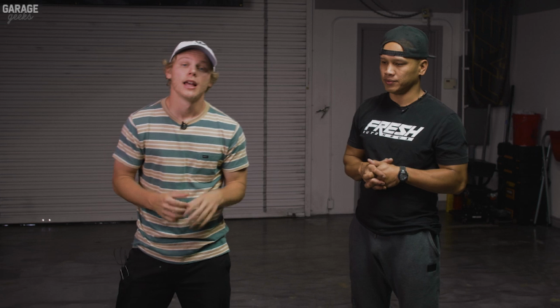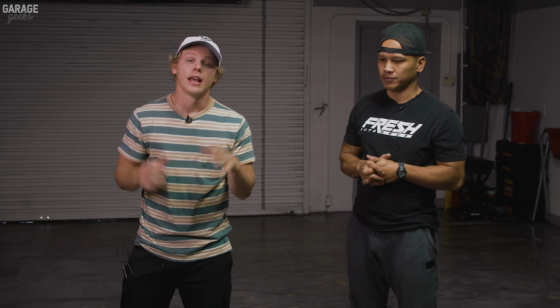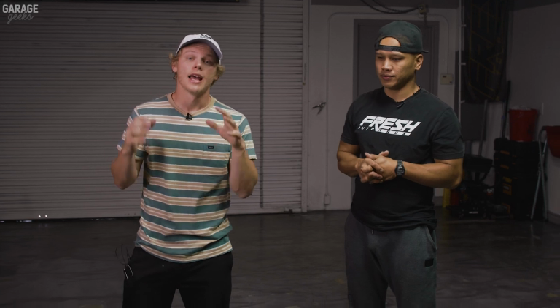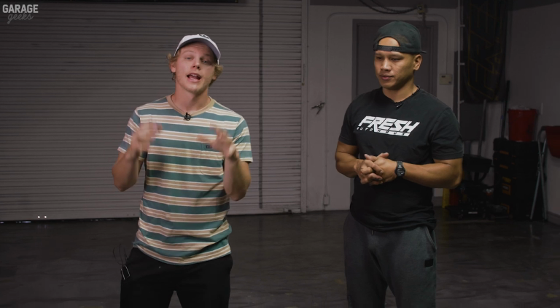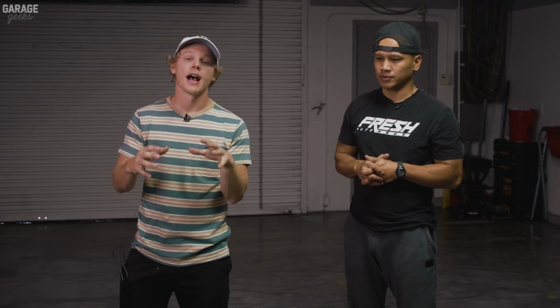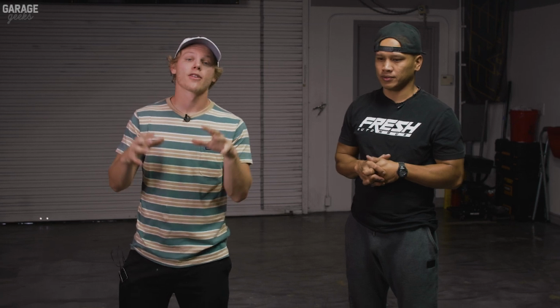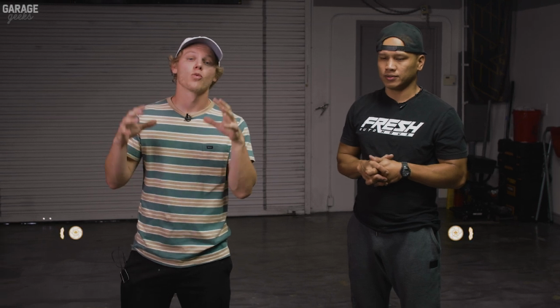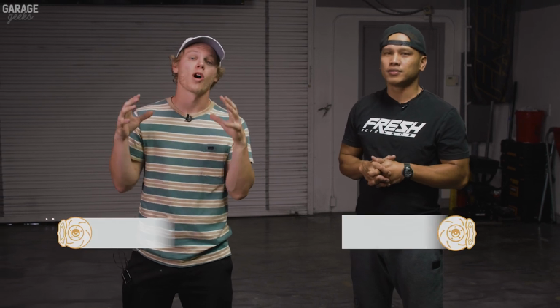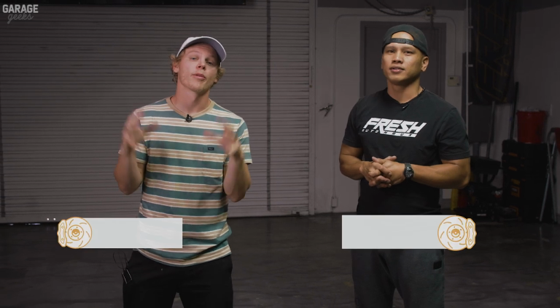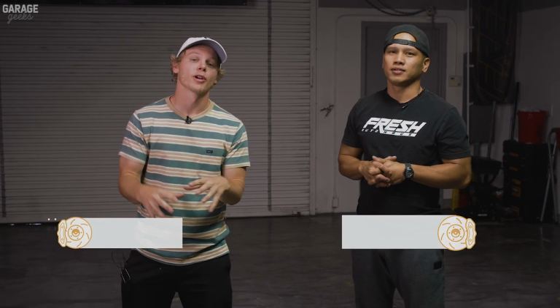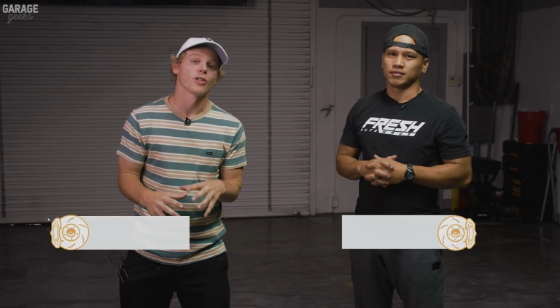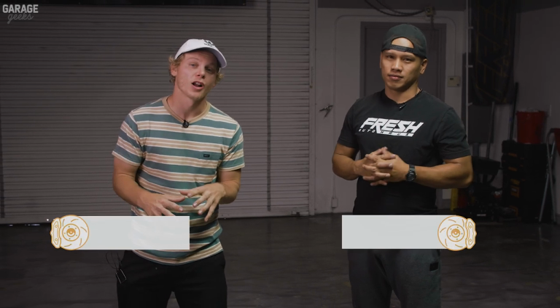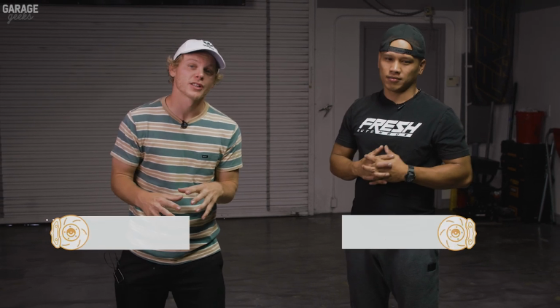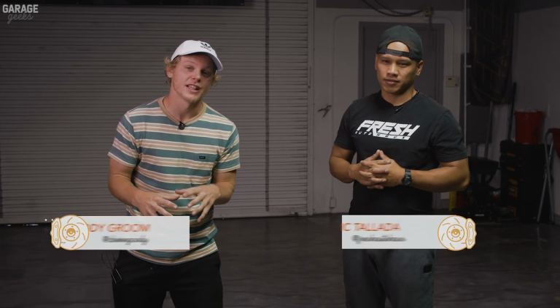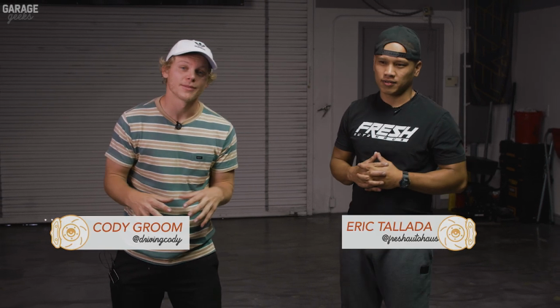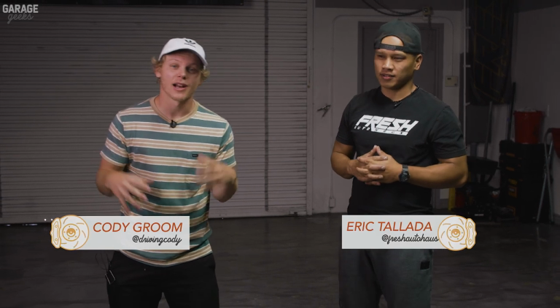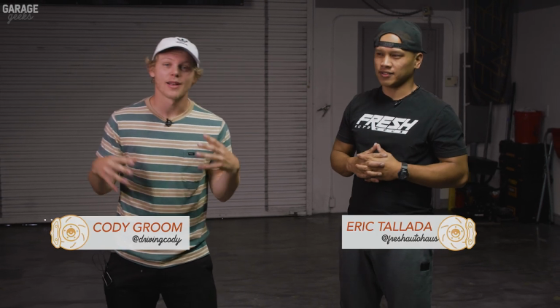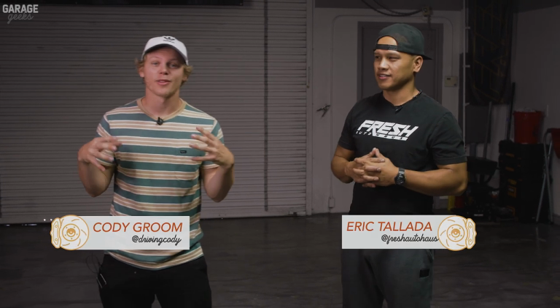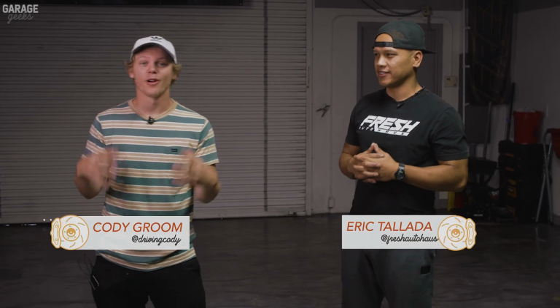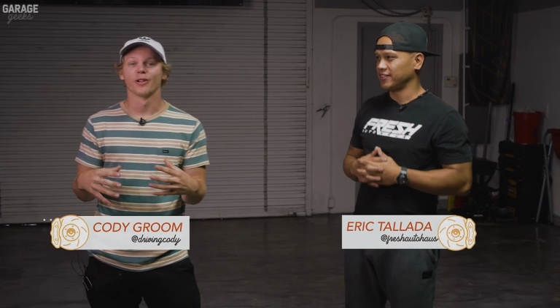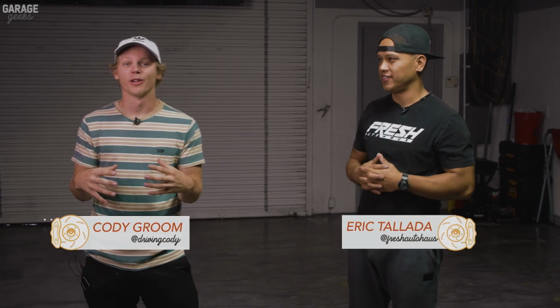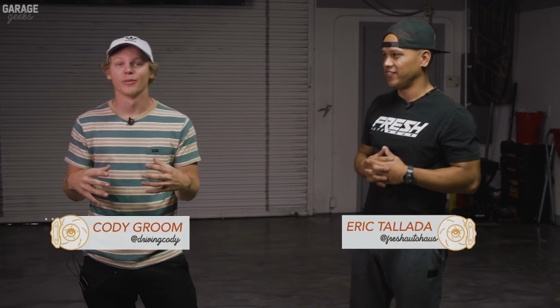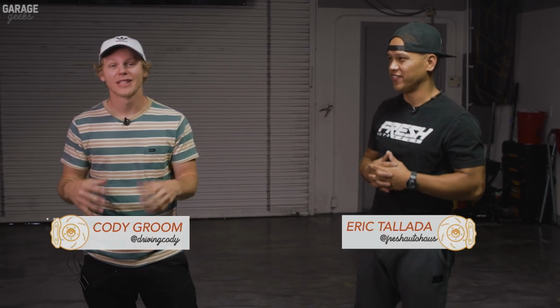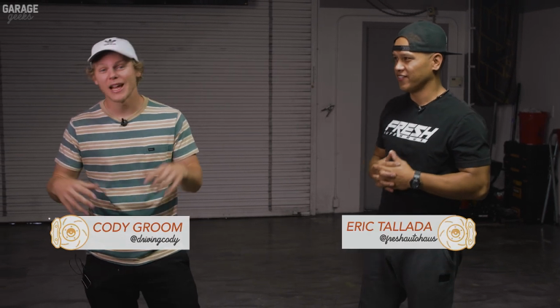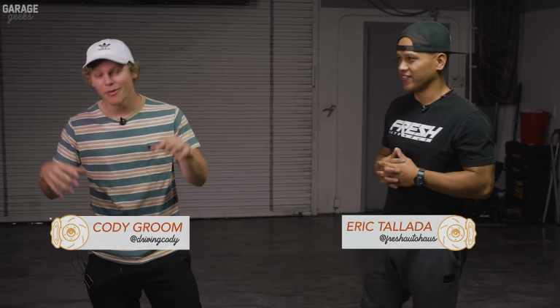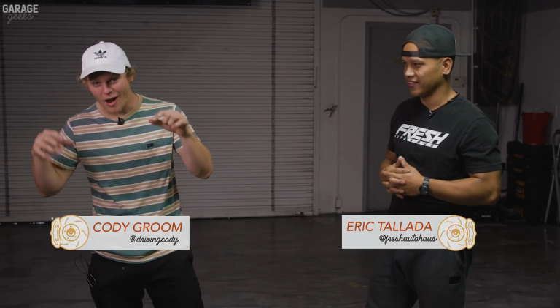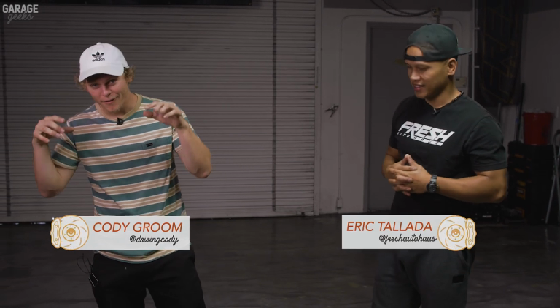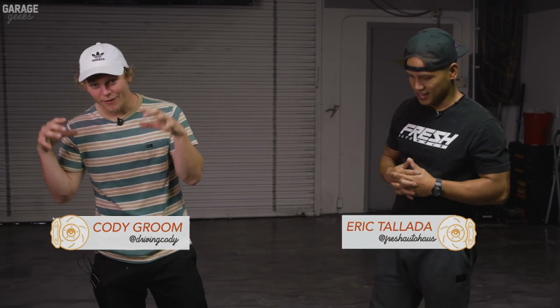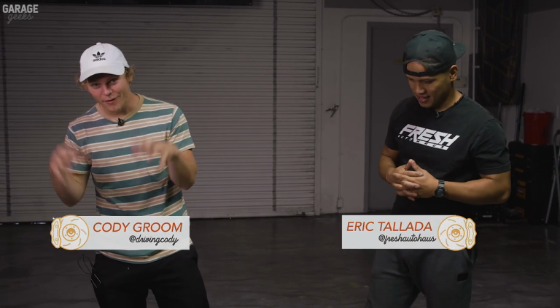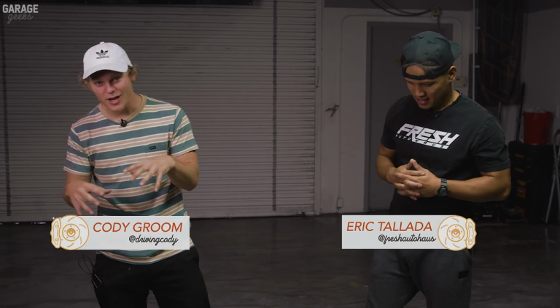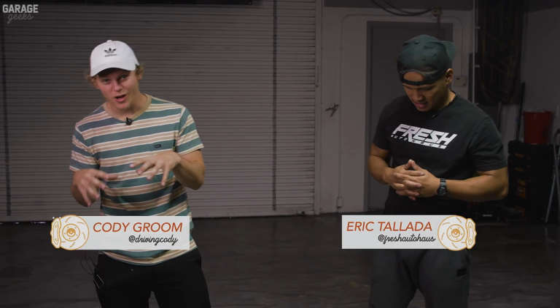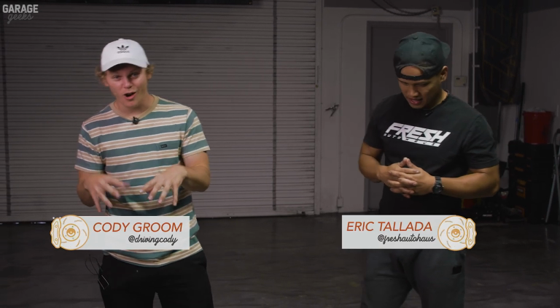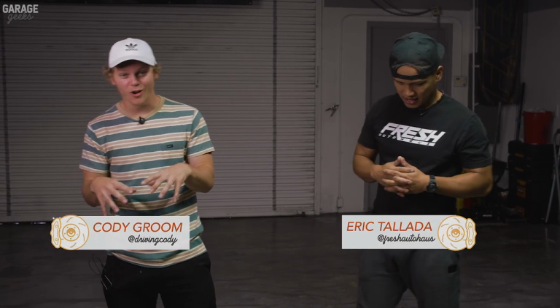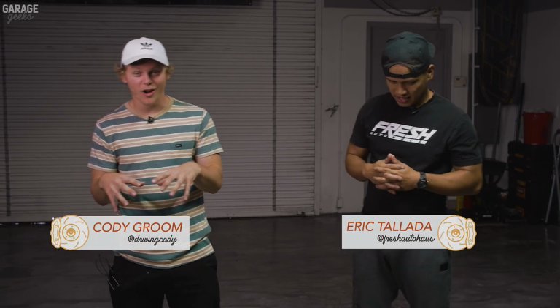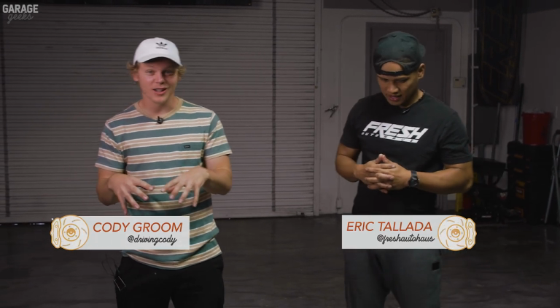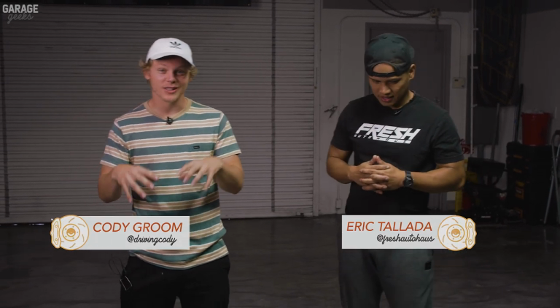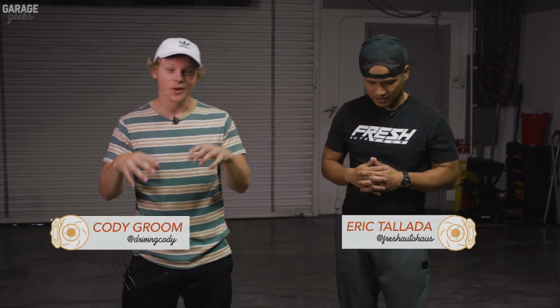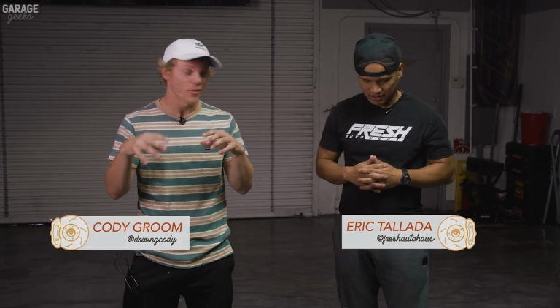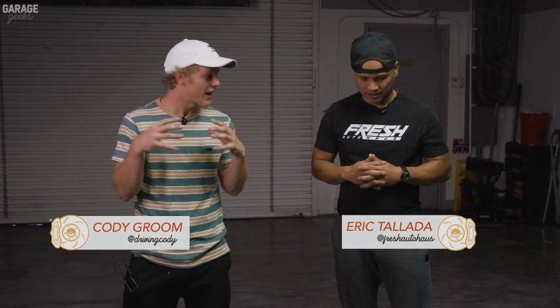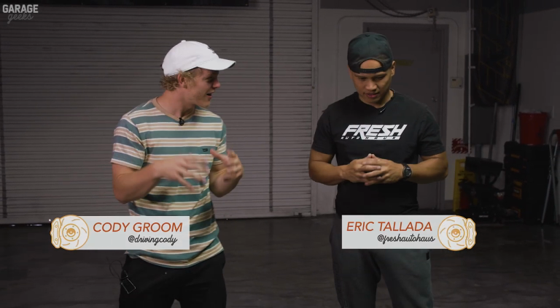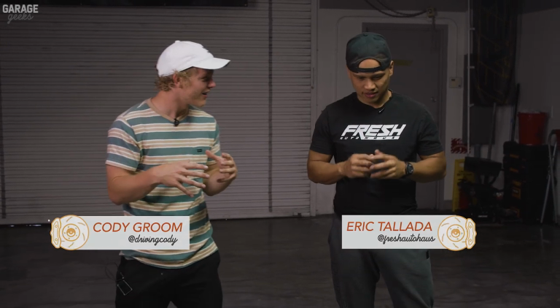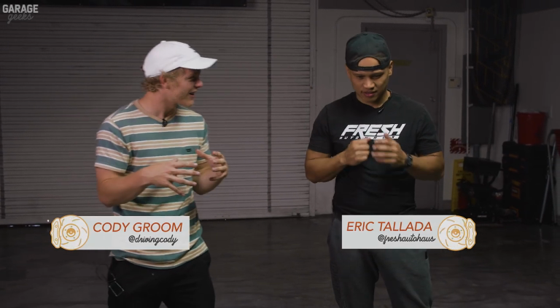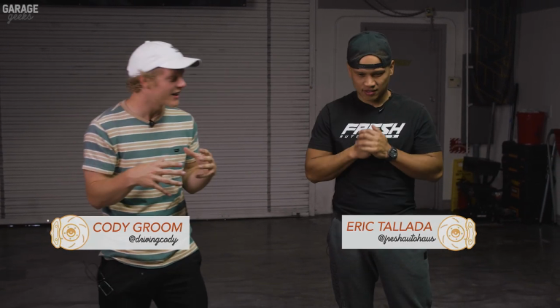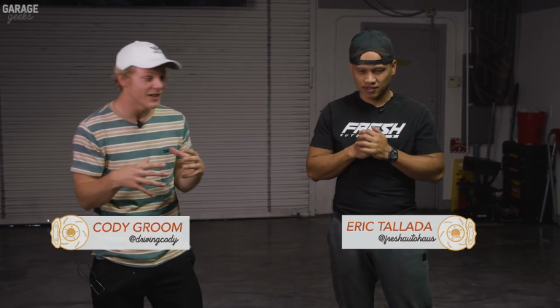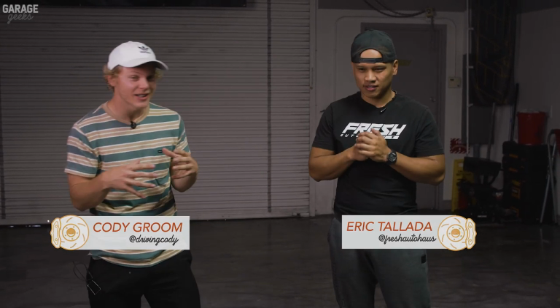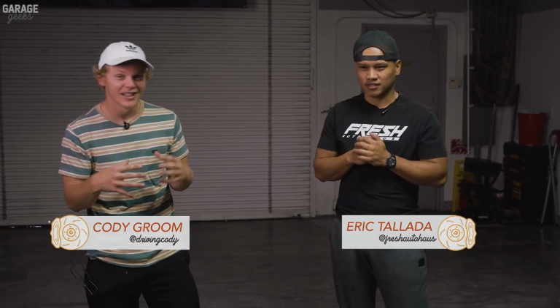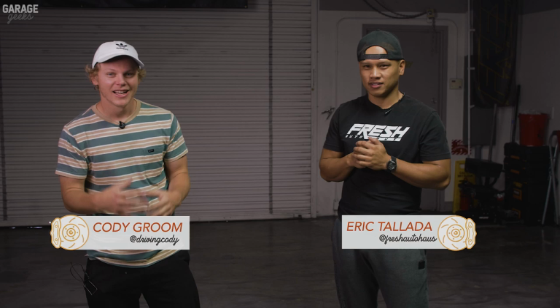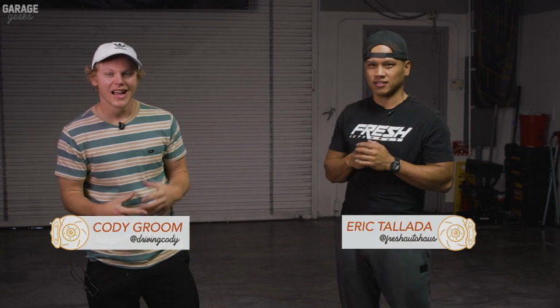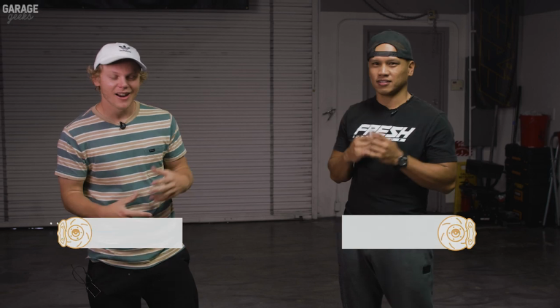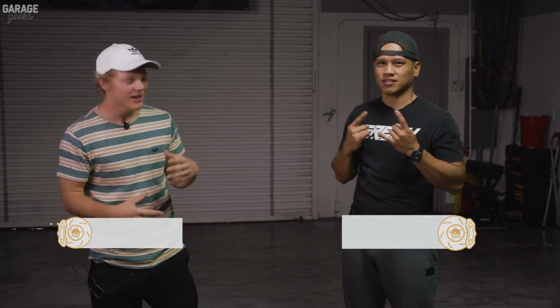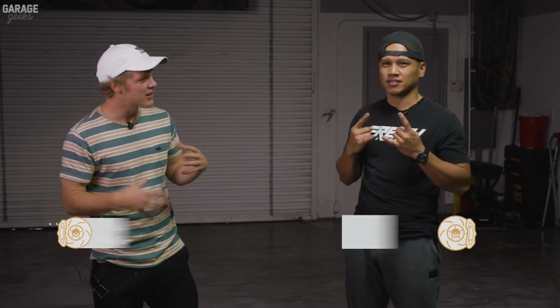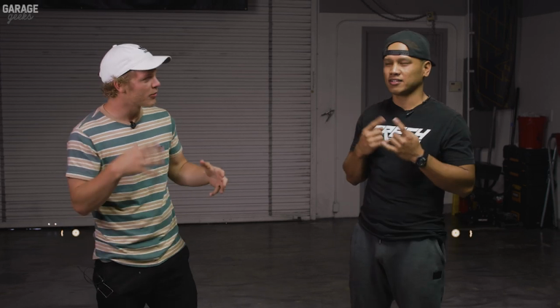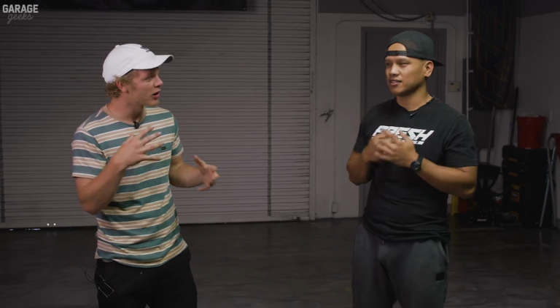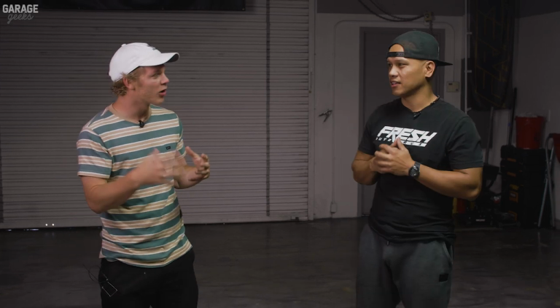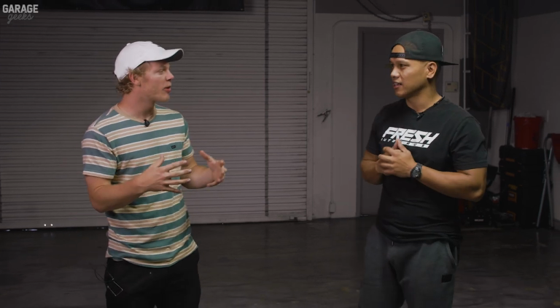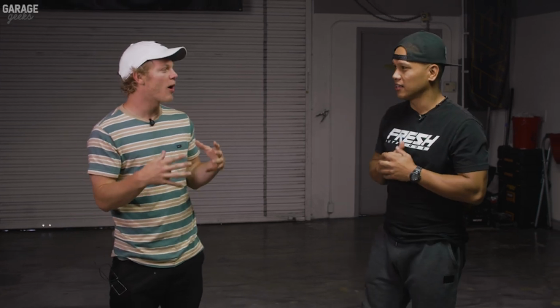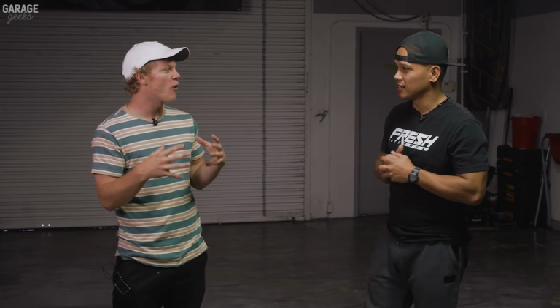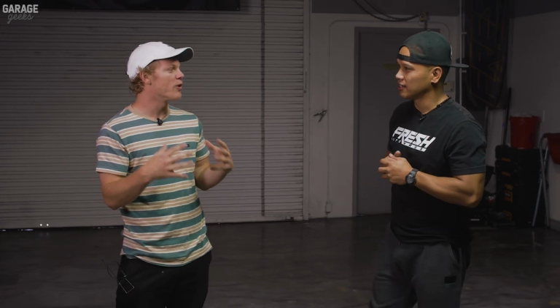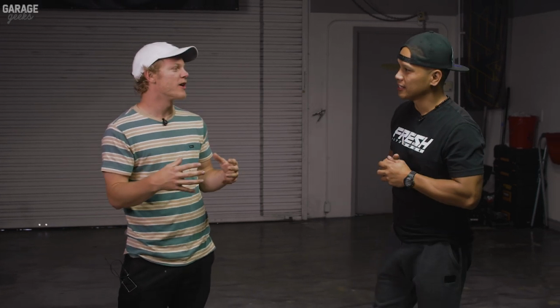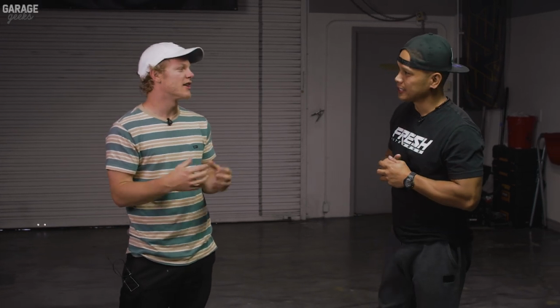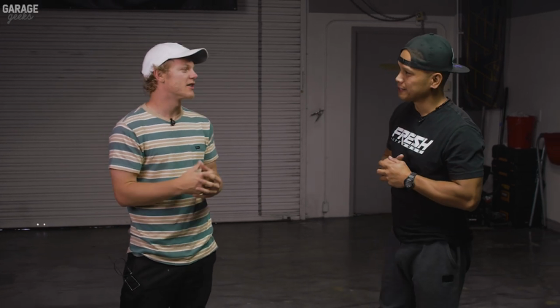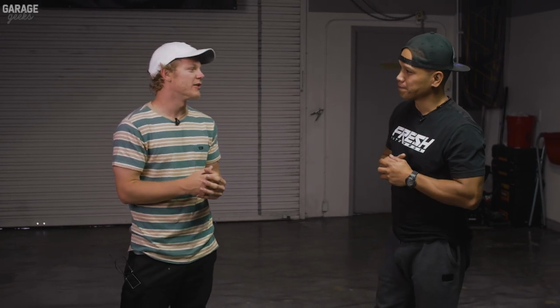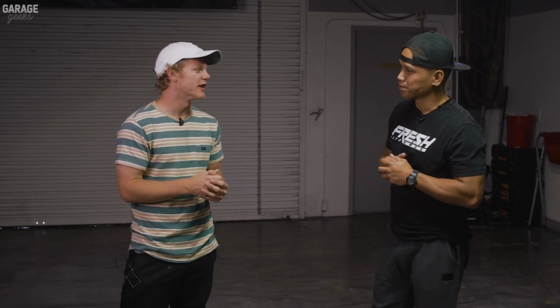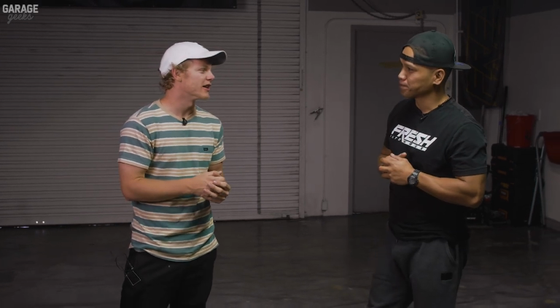Hey guys, welcome to Garage Geeks. My name is Cody Groom. Today we're at Fresh Auto Haas with Eric here. Eric, tell me a little bit about what you guys do here.